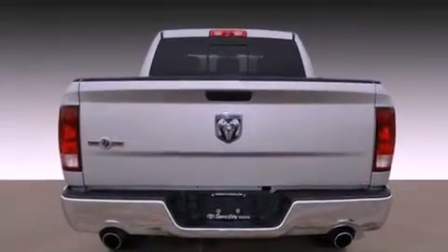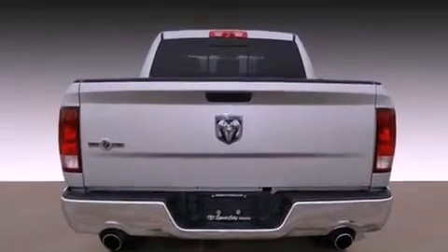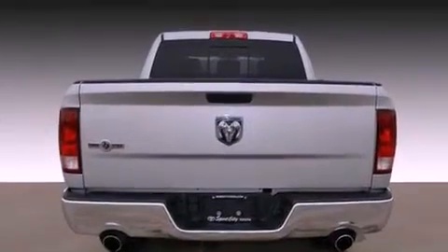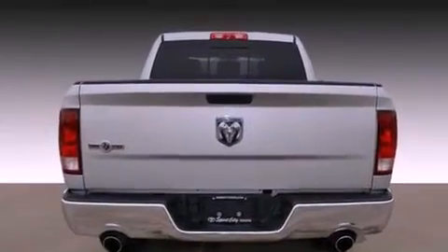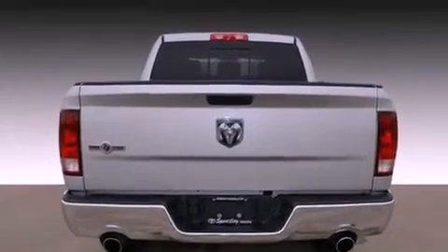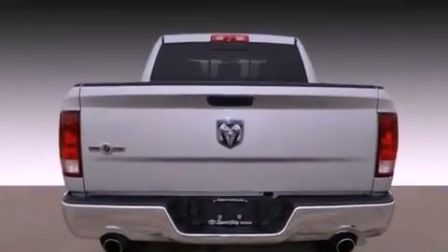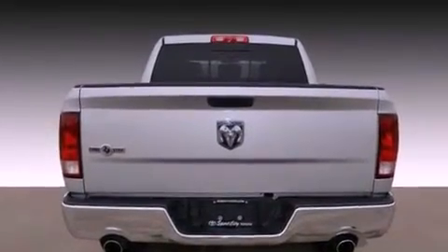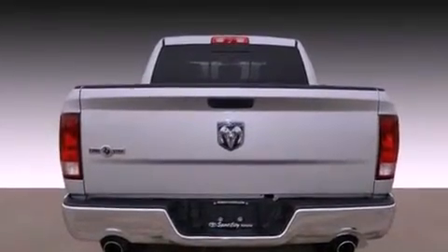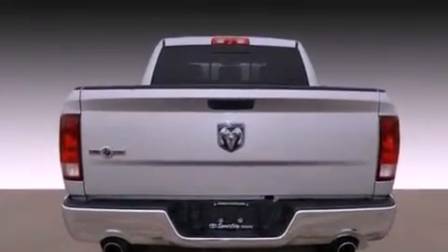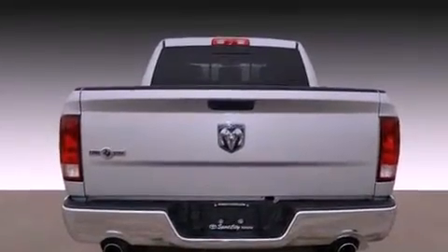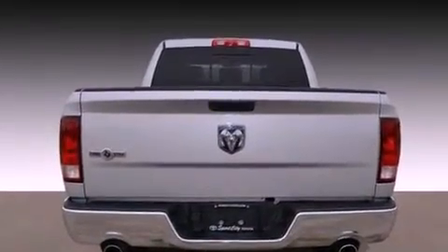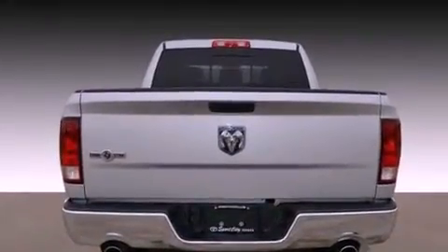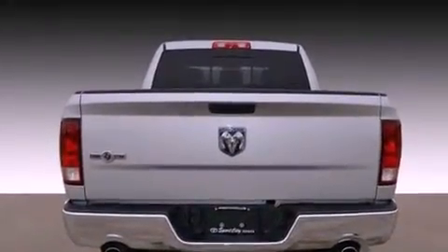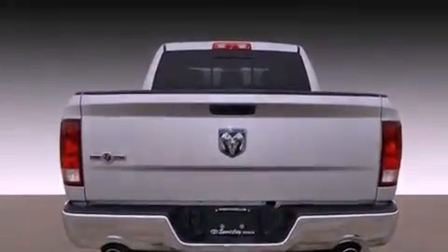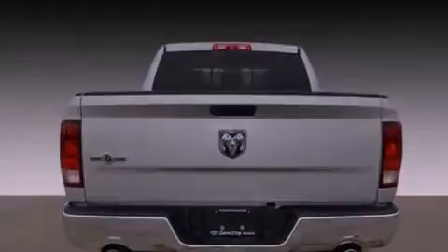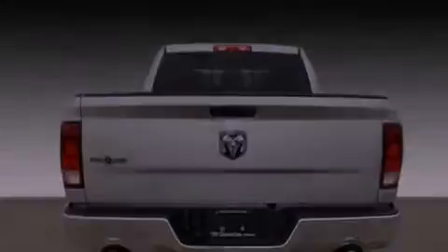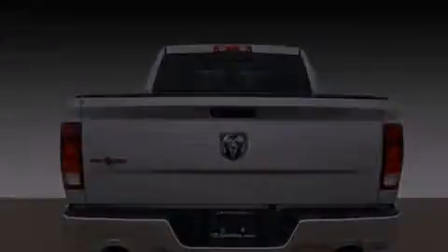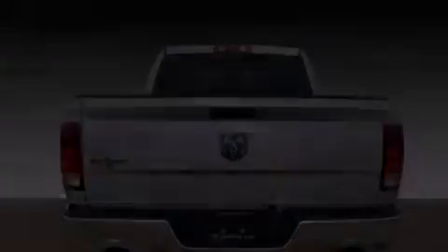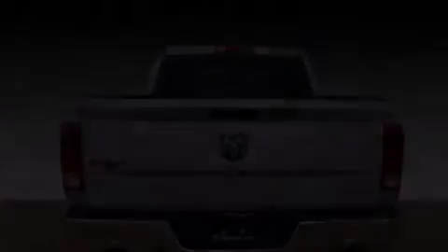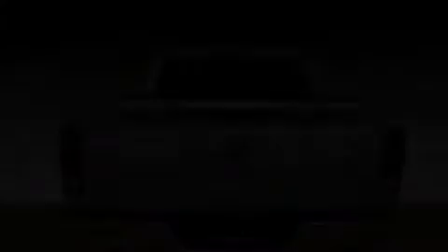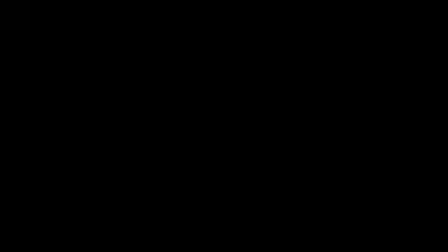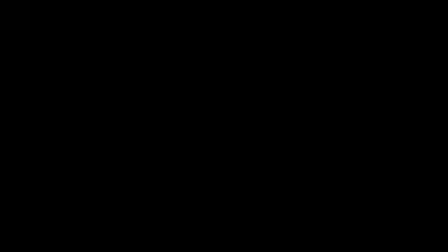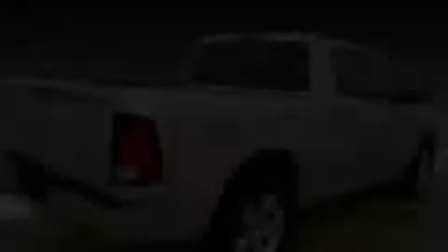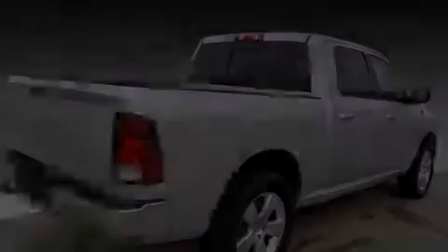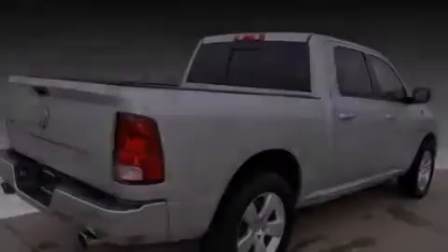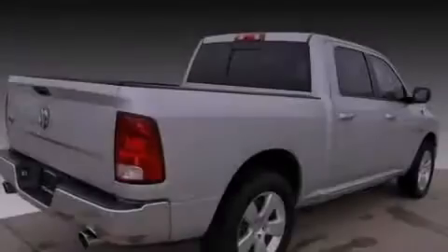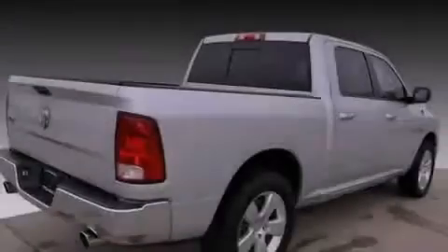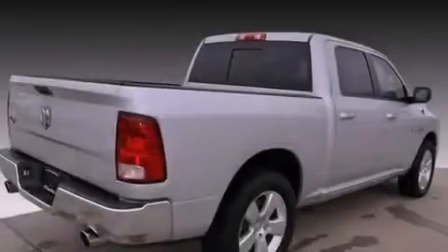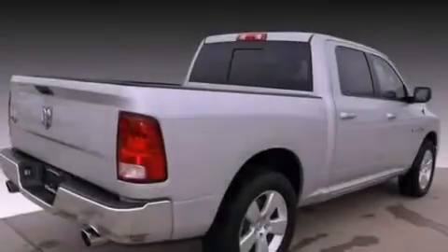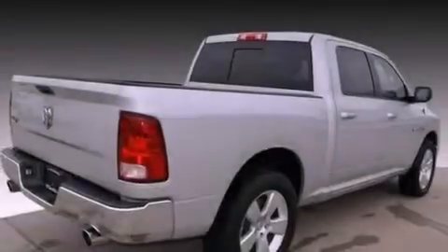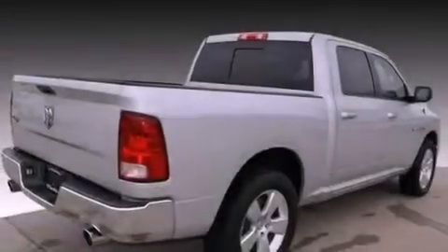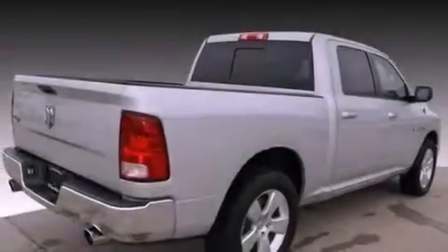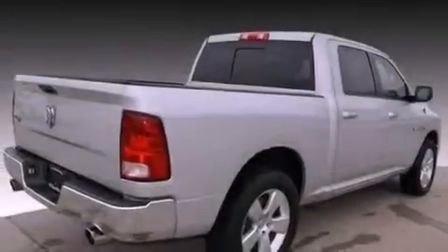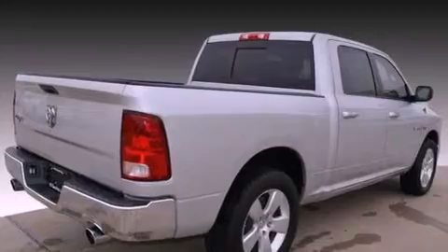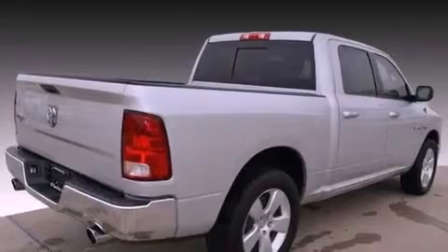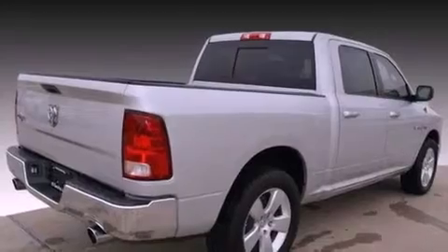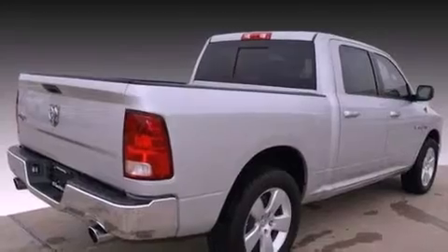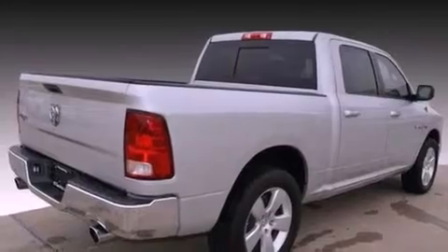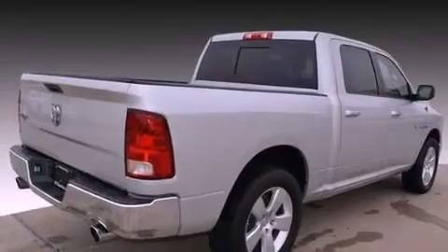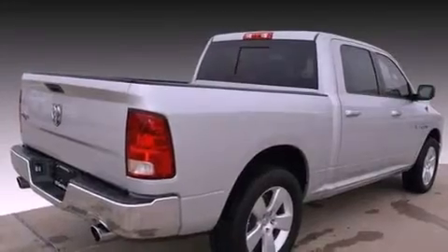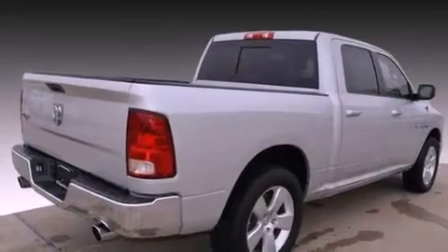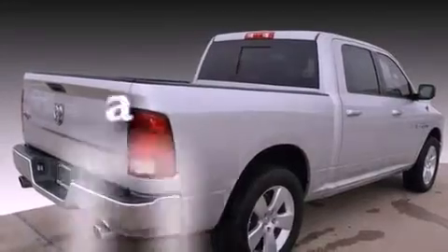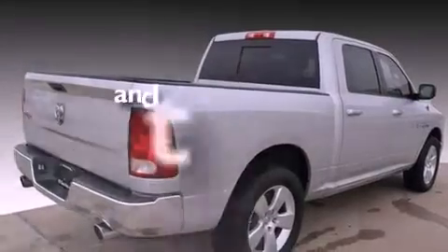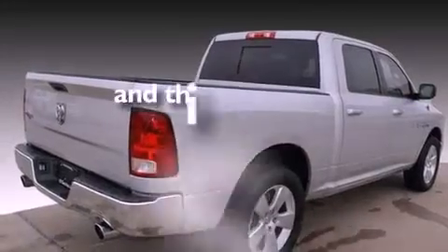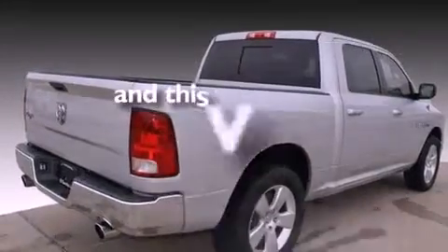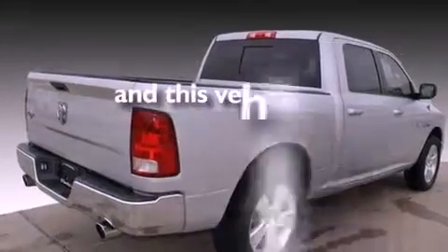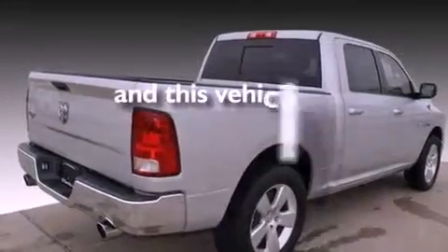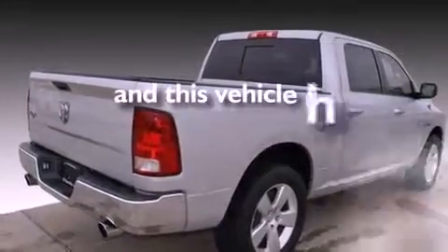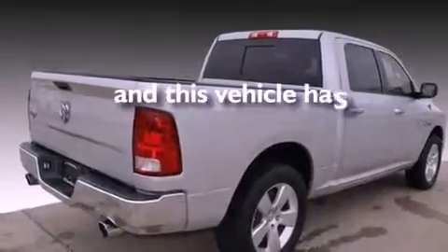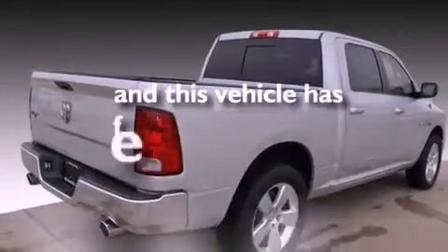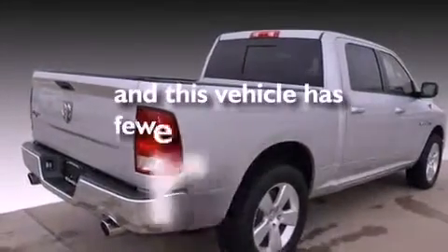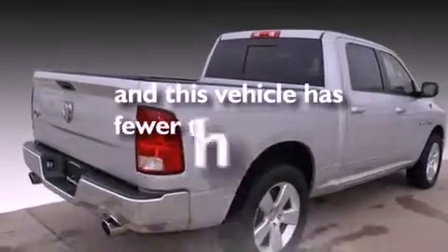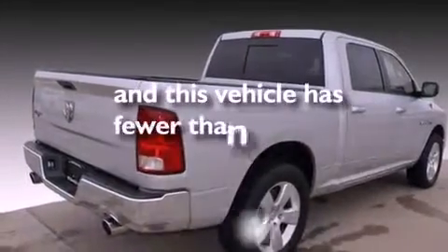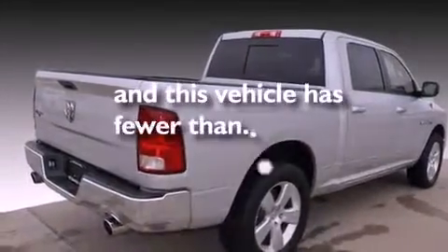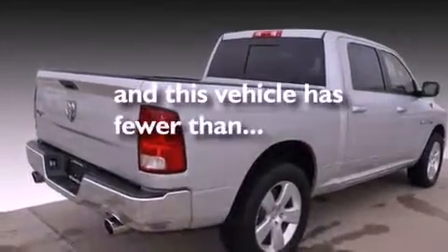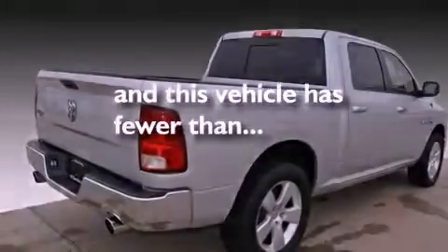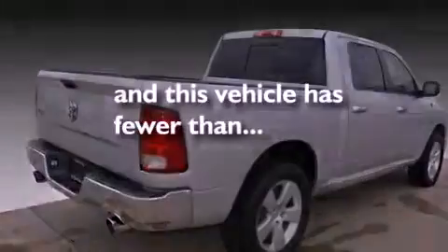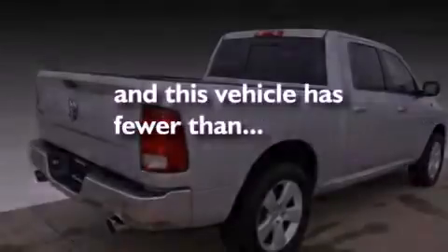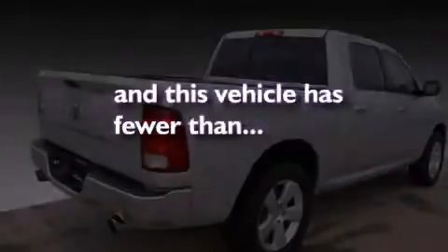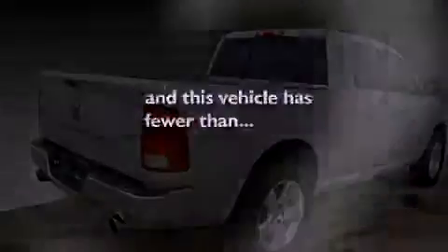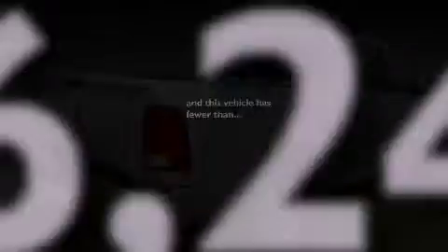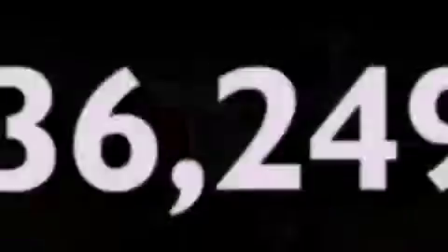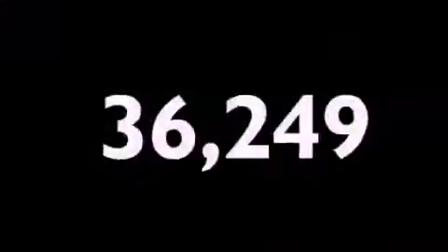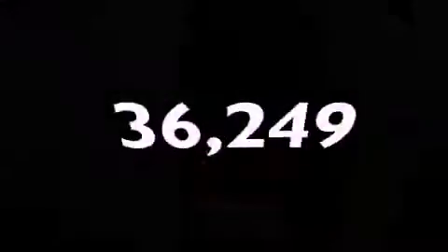Additional features include a stability control system, halogen headlights, a sliding rear window, and this vehicle has fewer than 37,000 miles on the odometer.